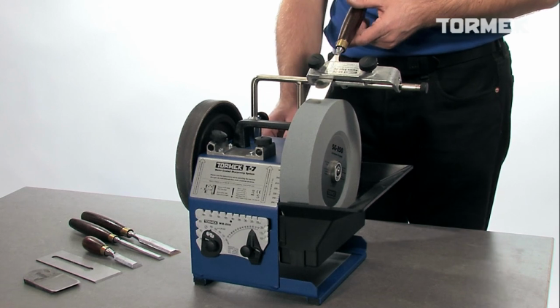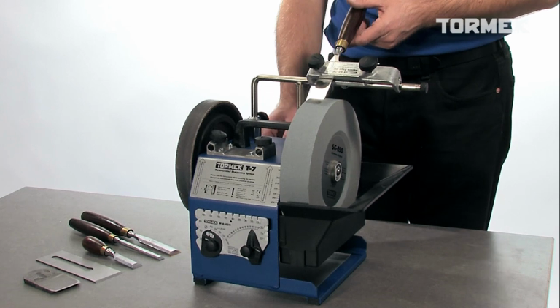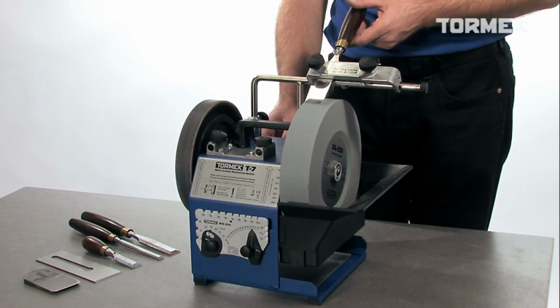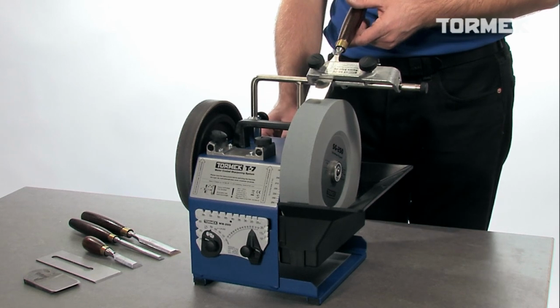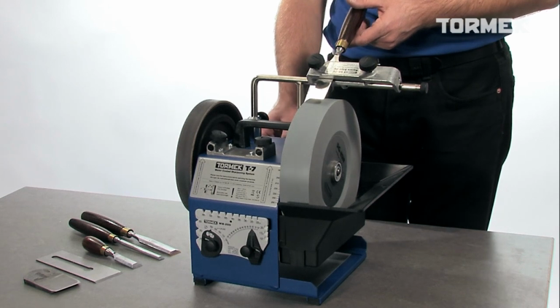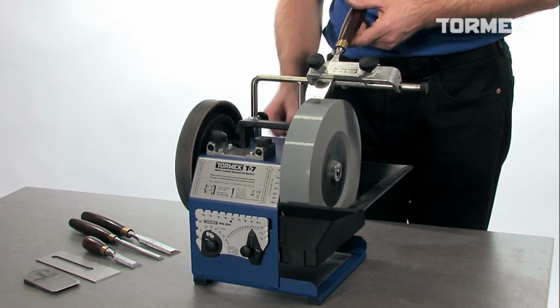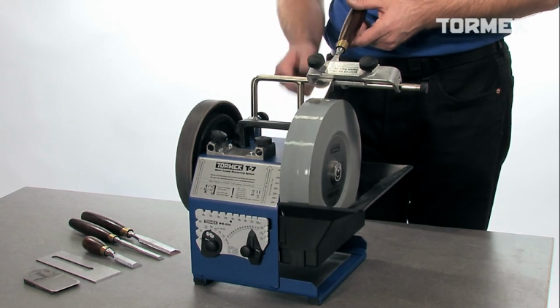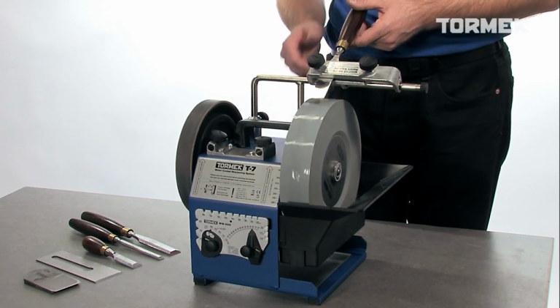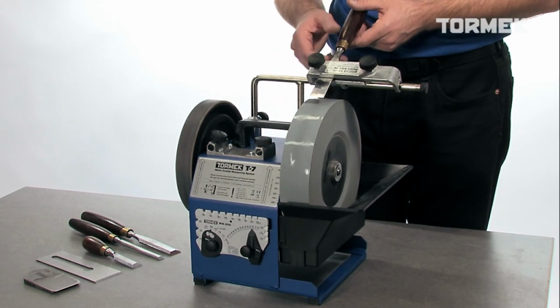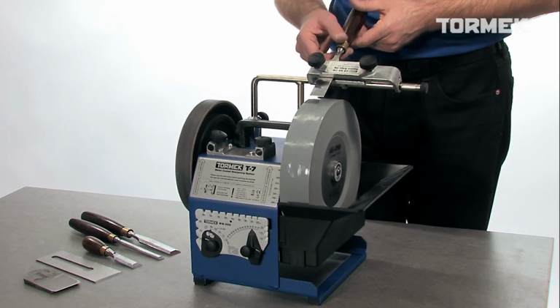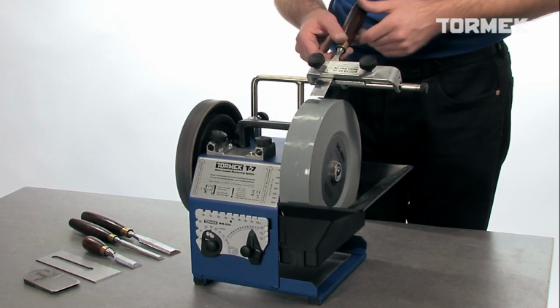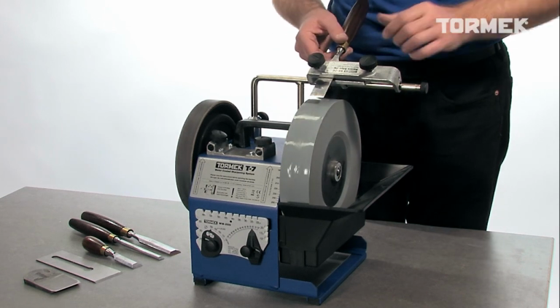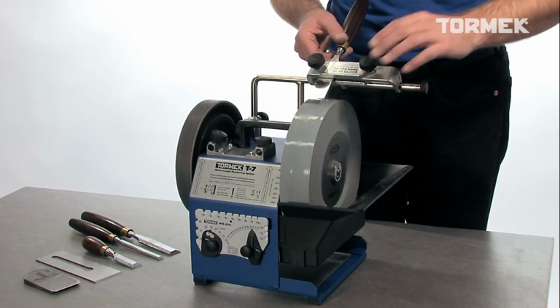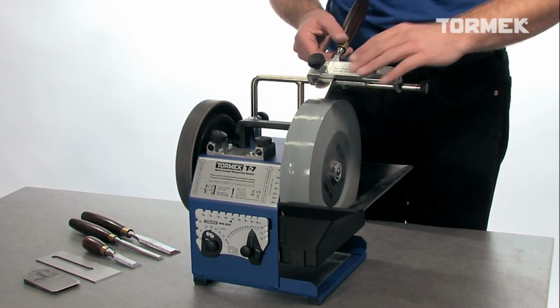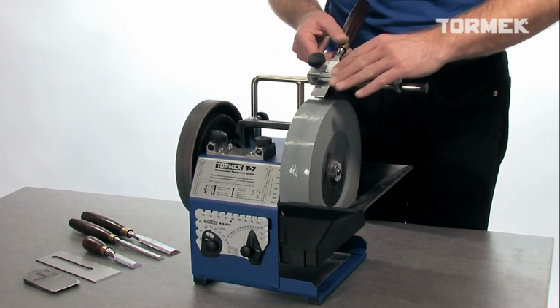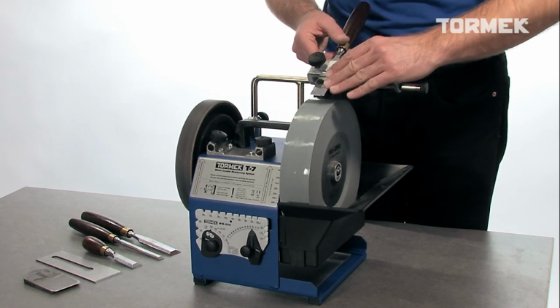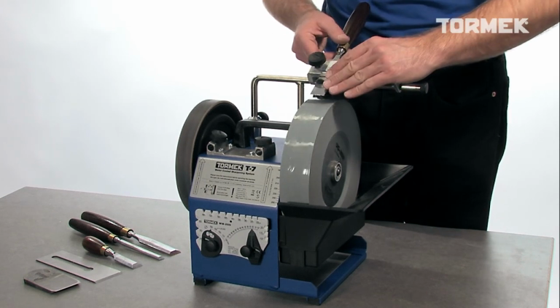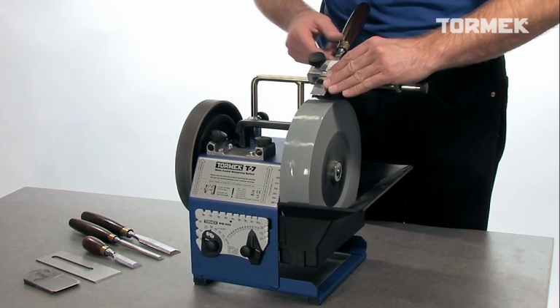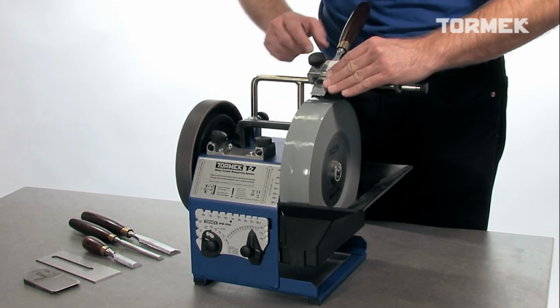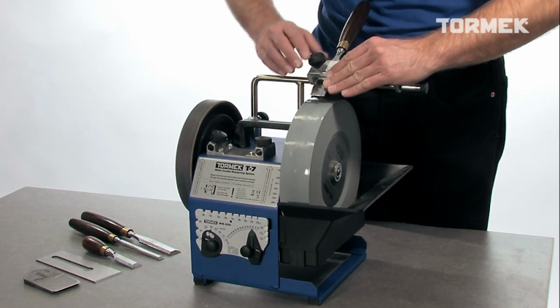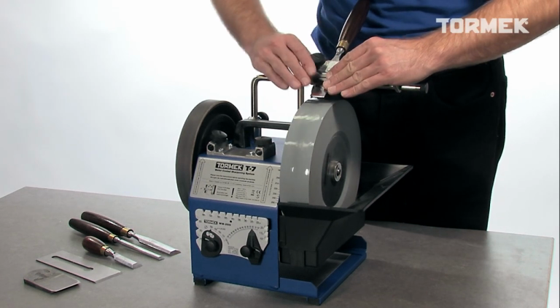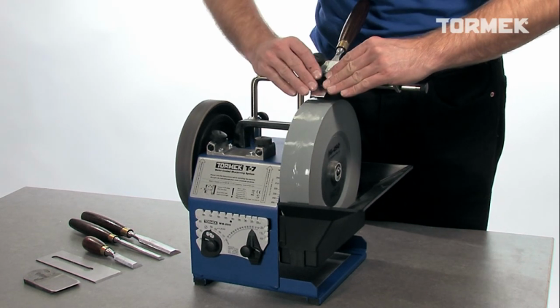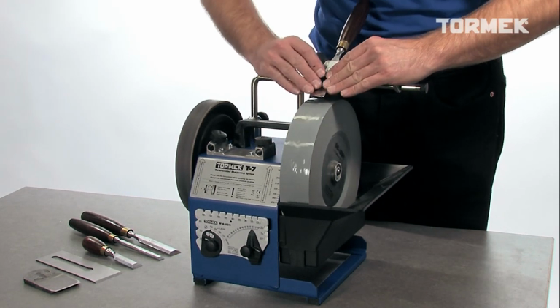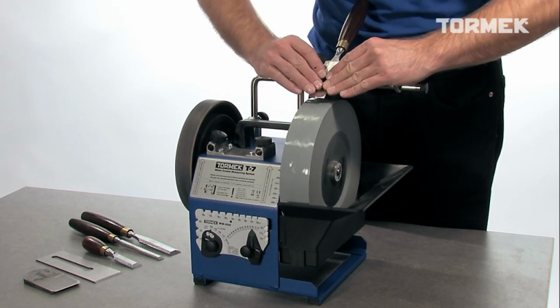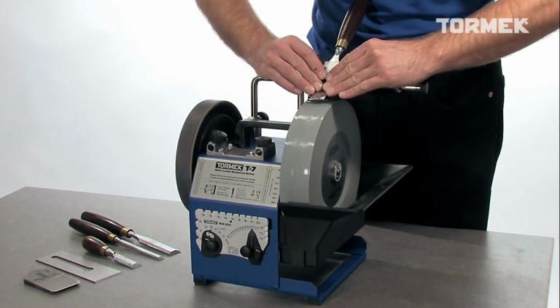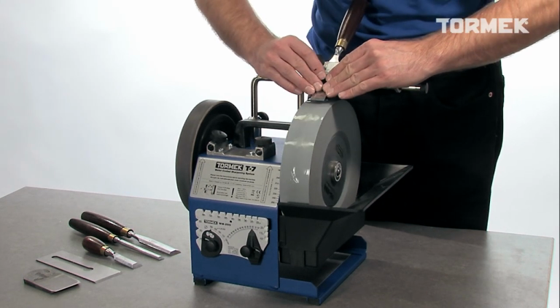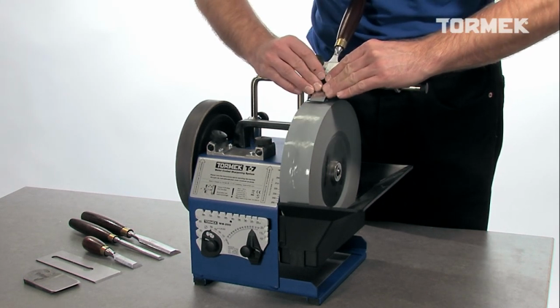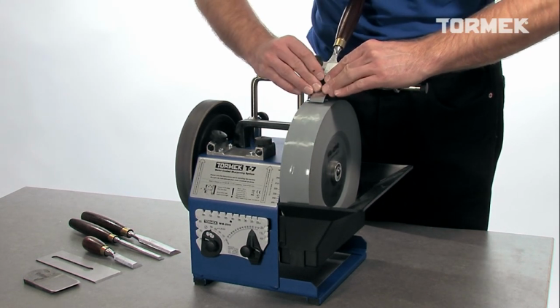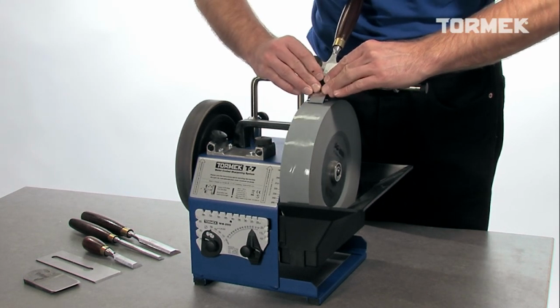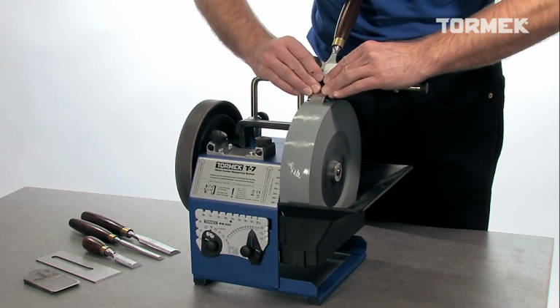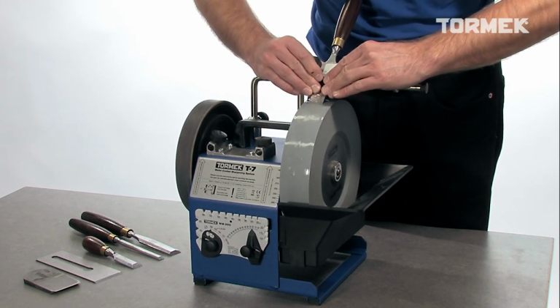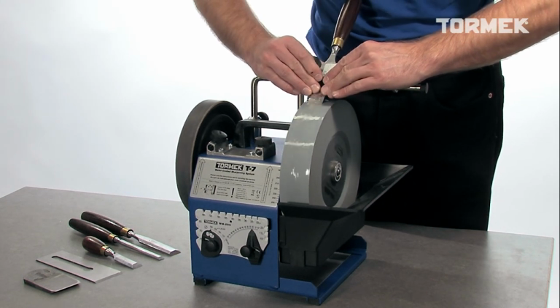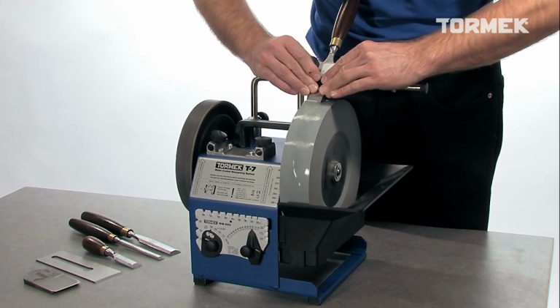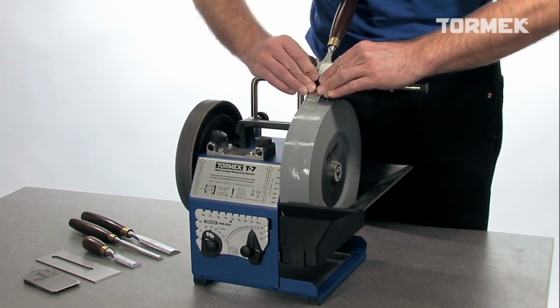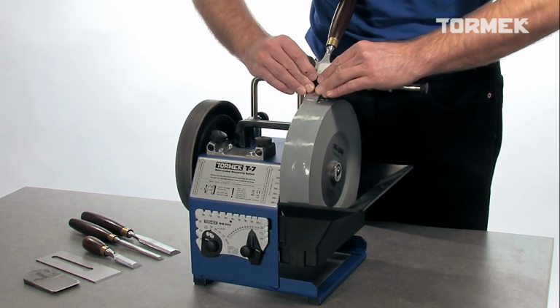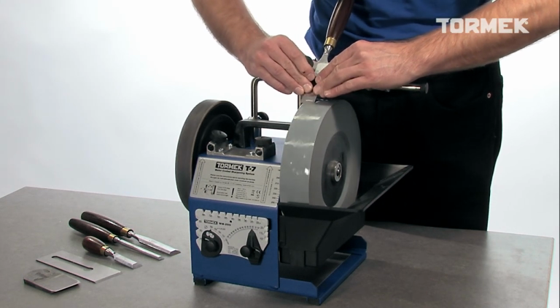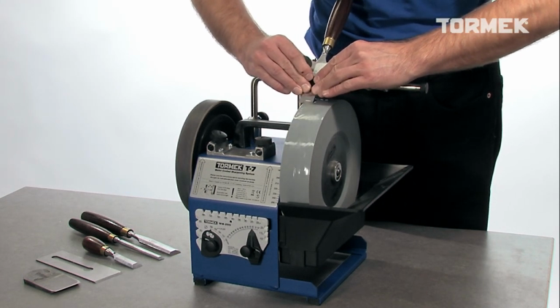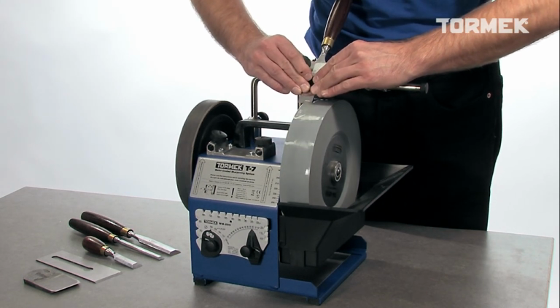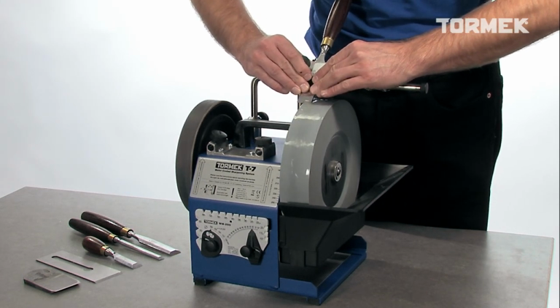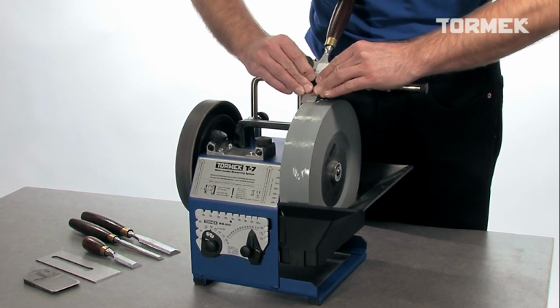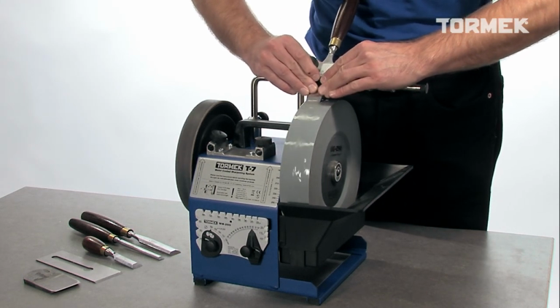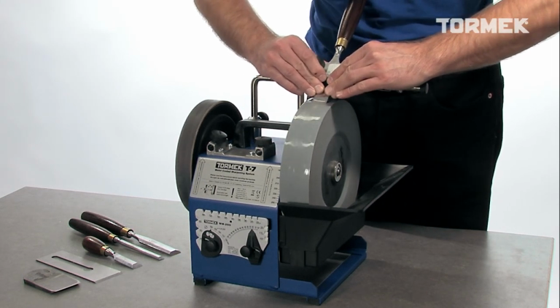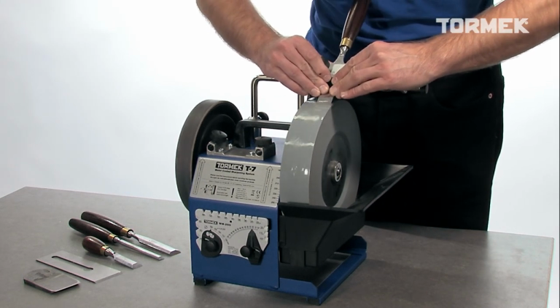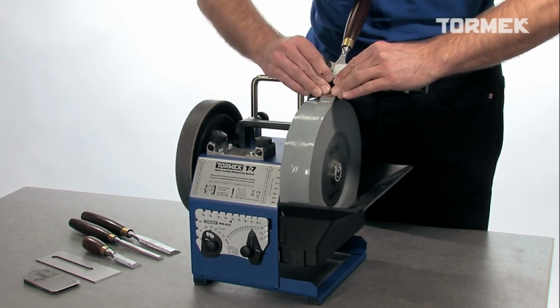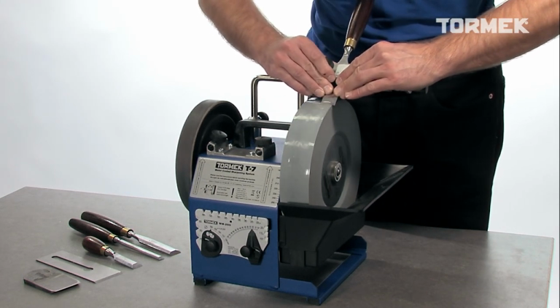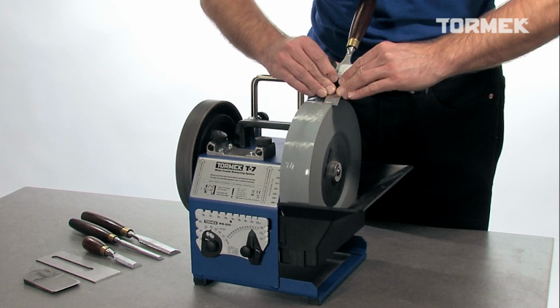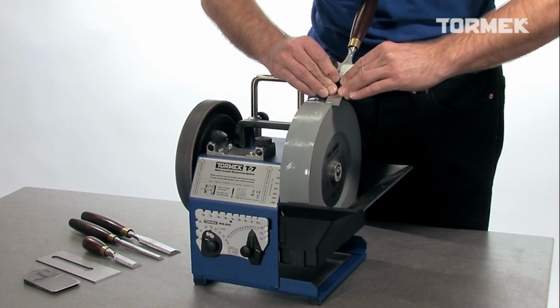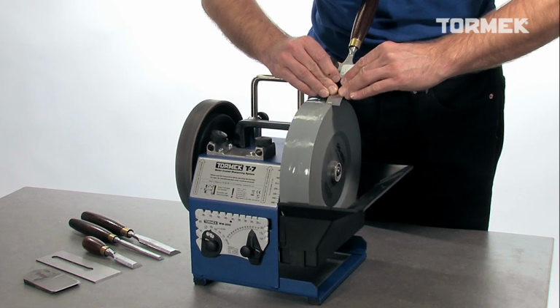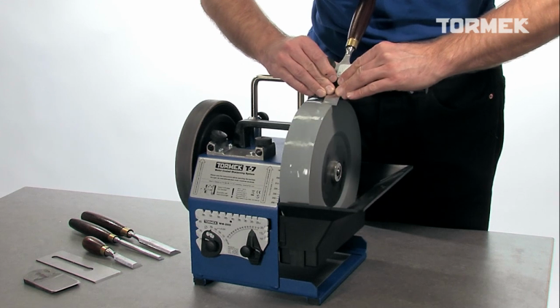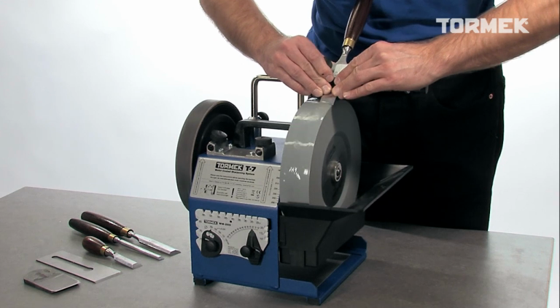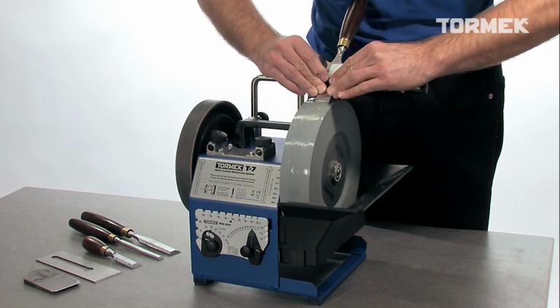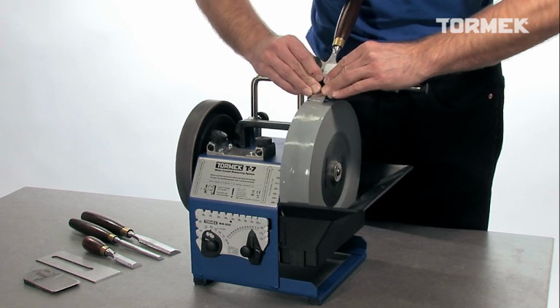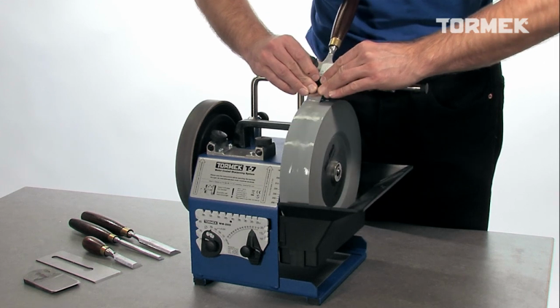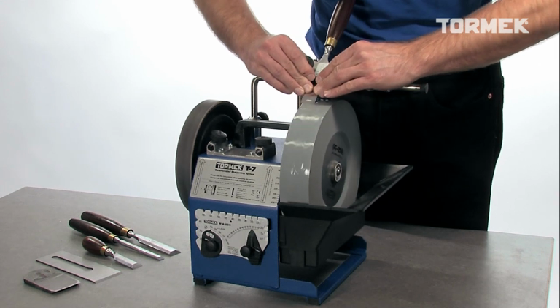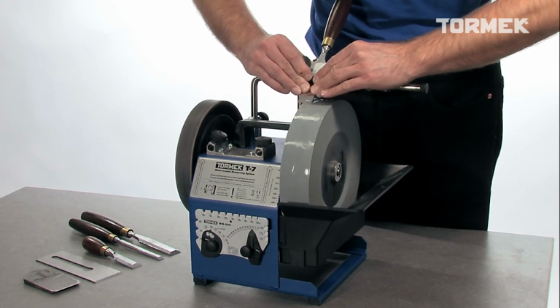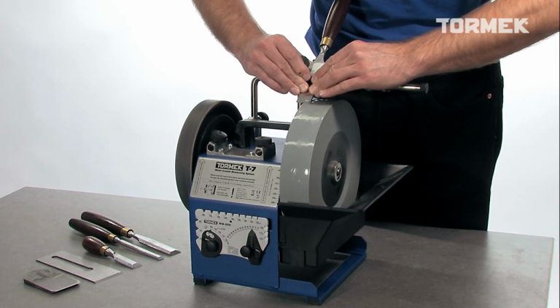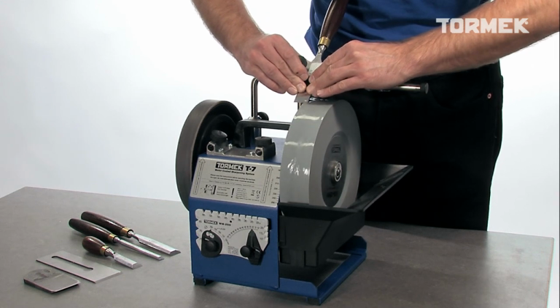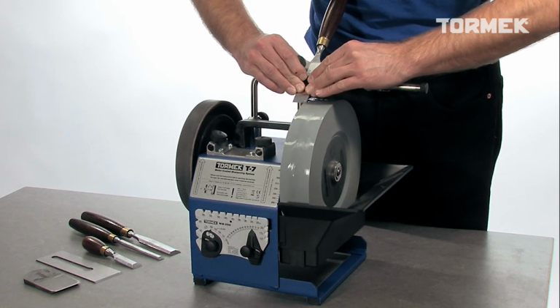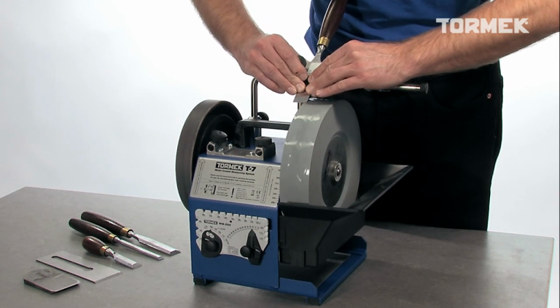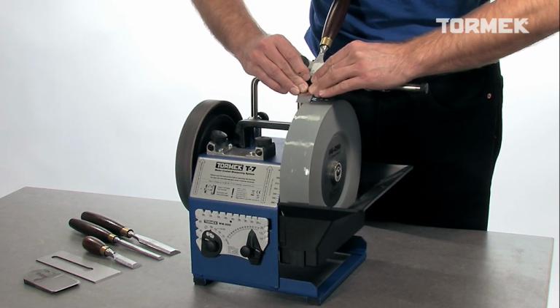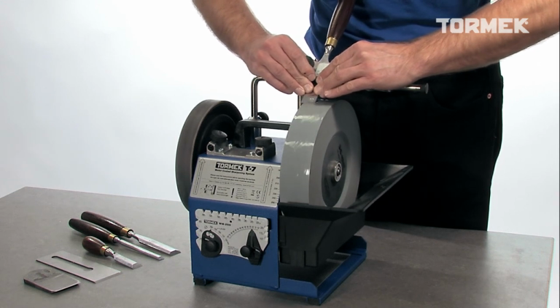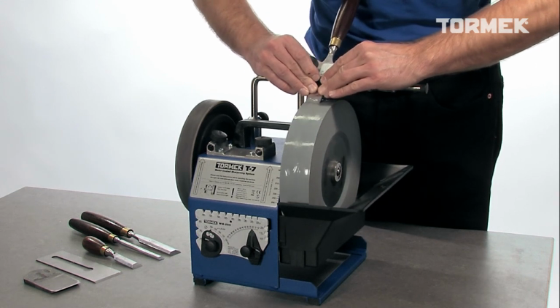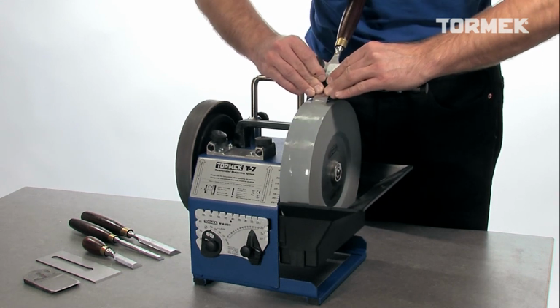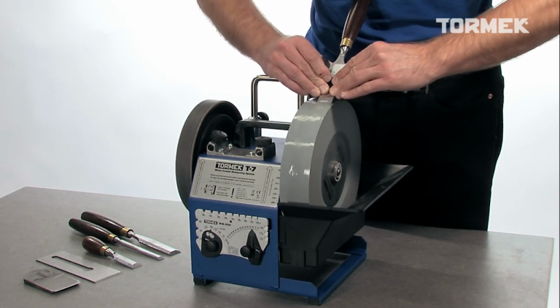Move the tool from side to side, then you will get a perfect bevel and even wear on the stone.